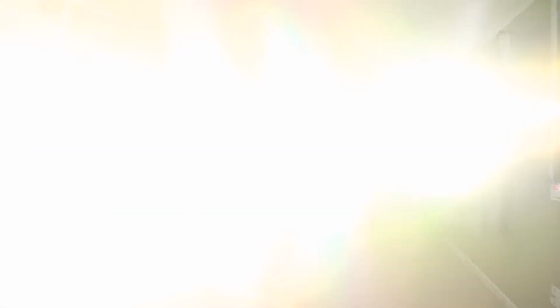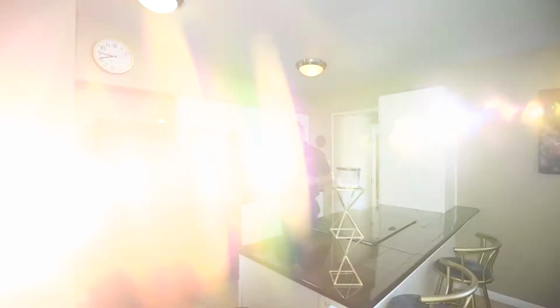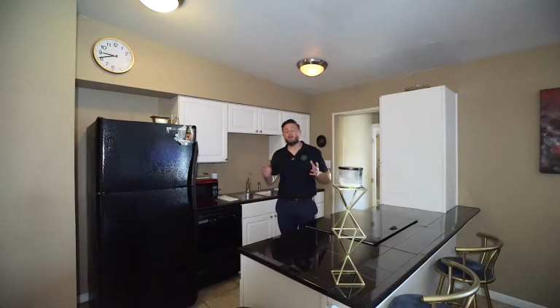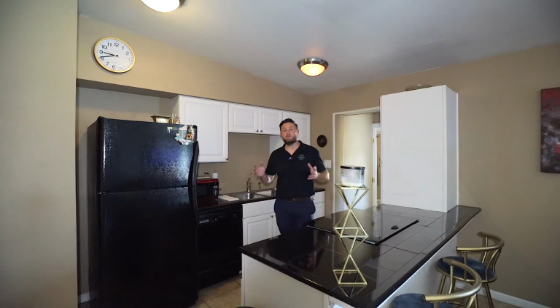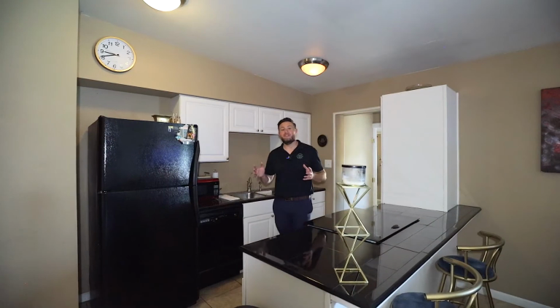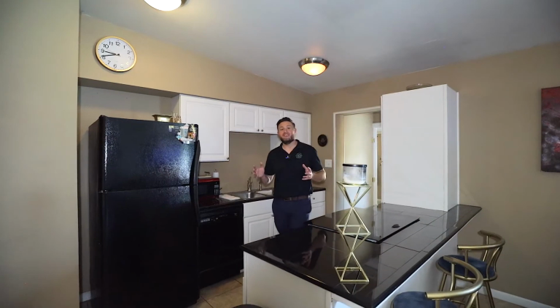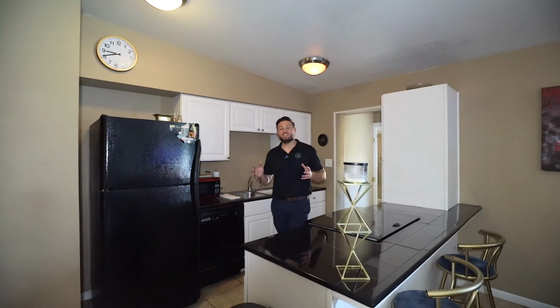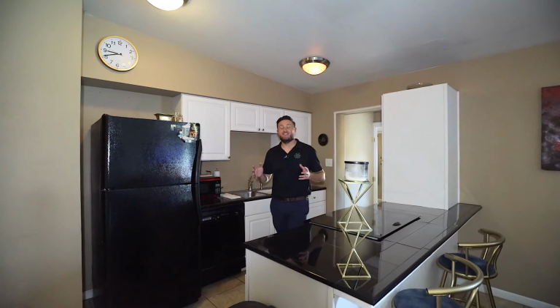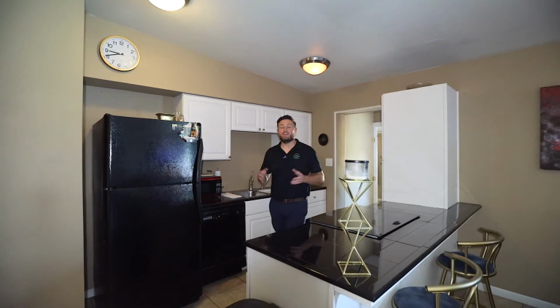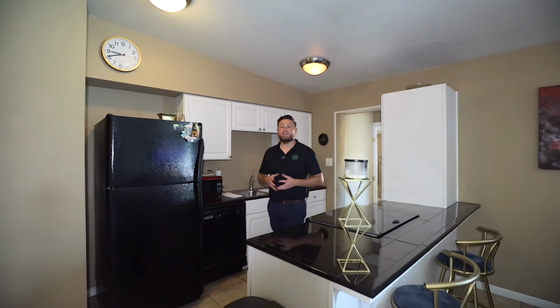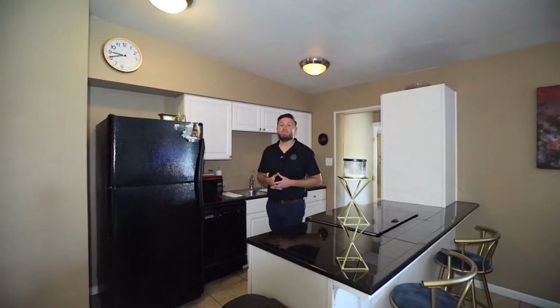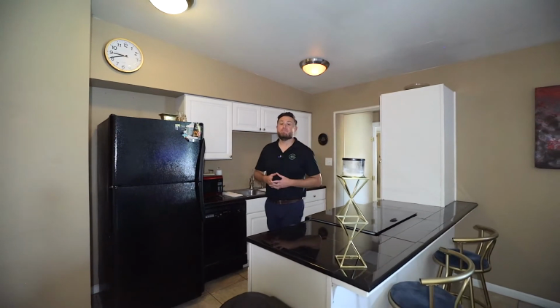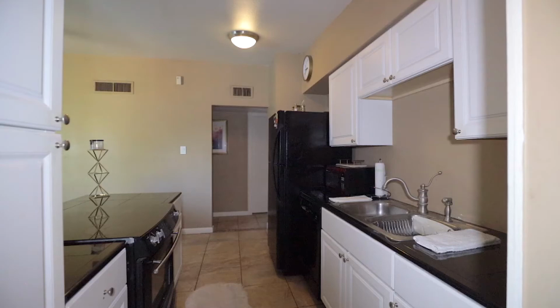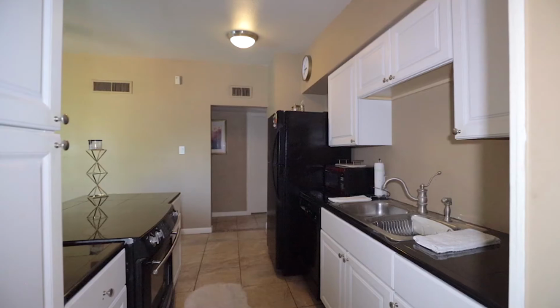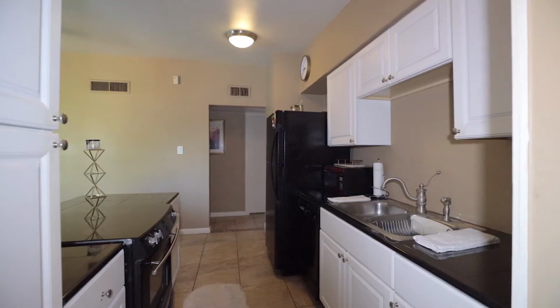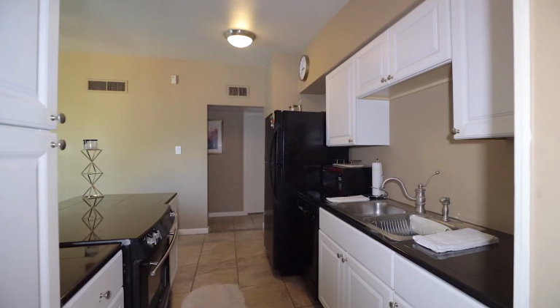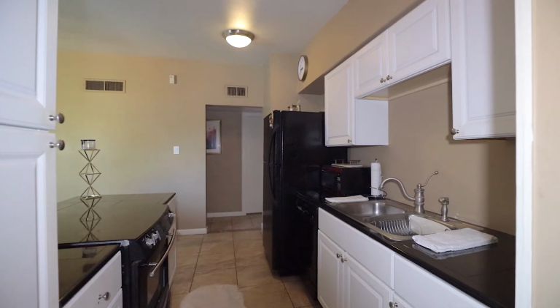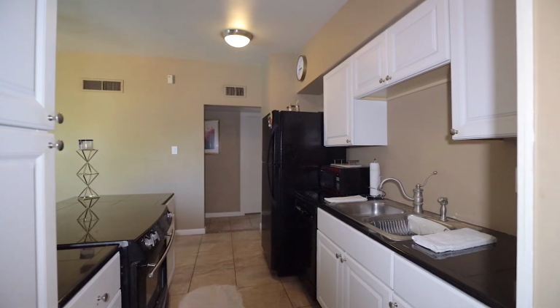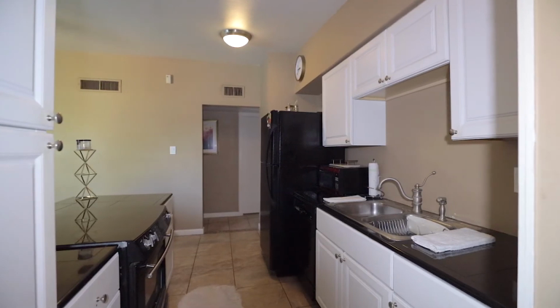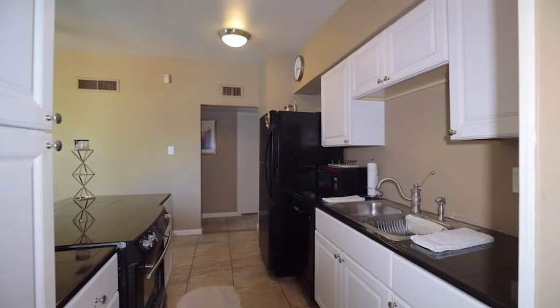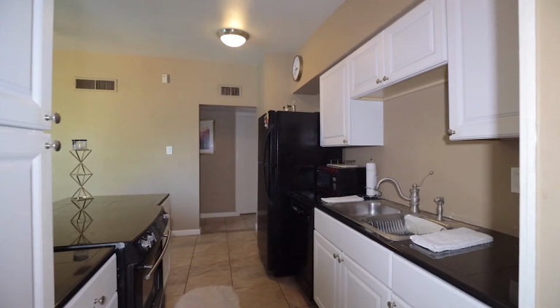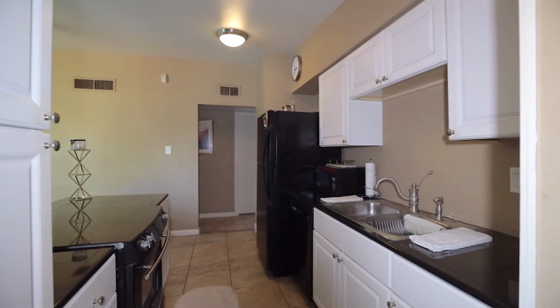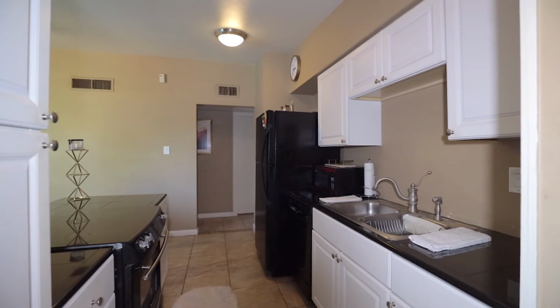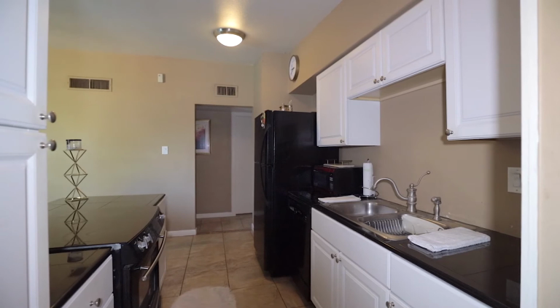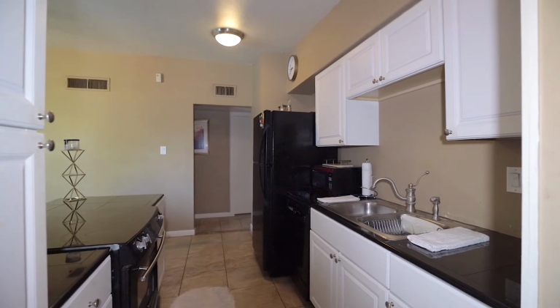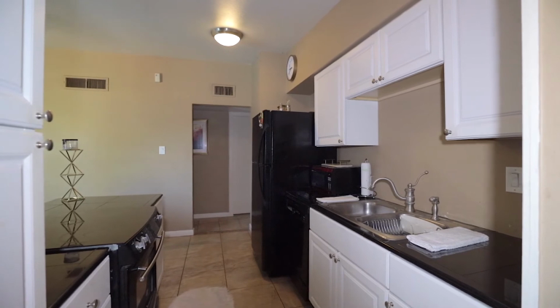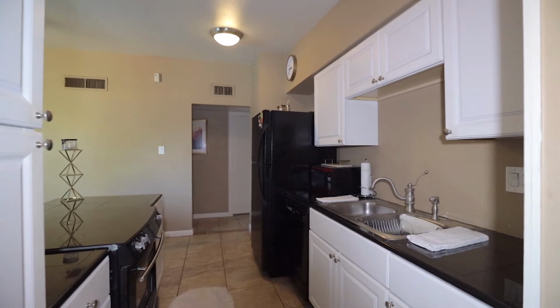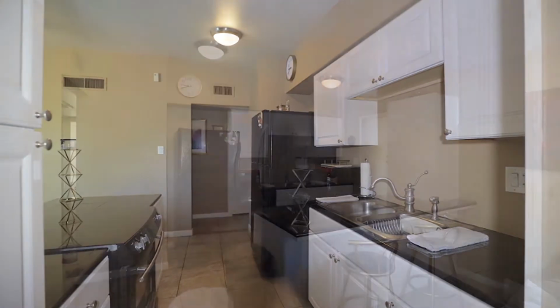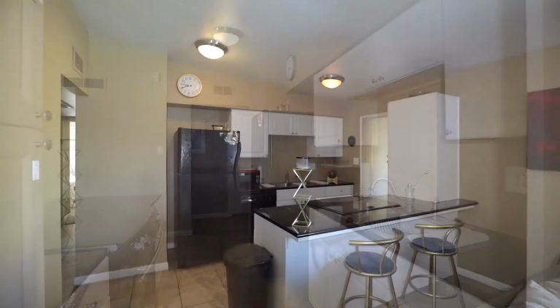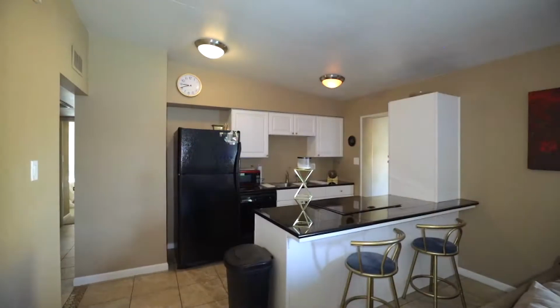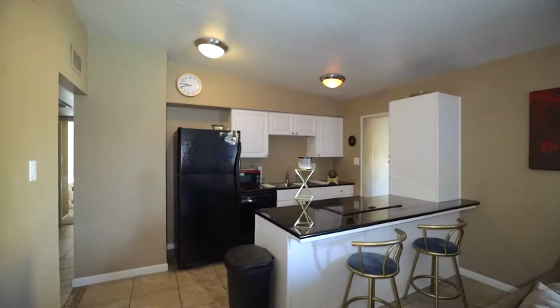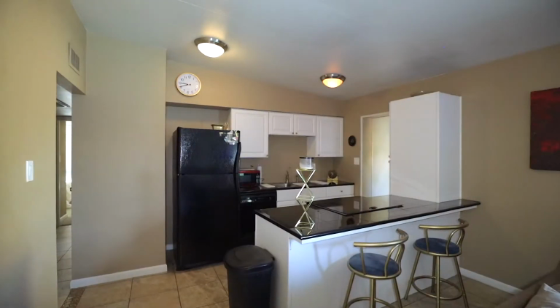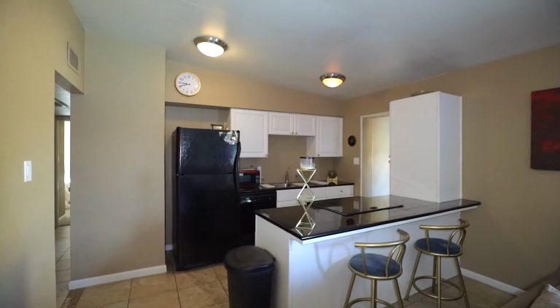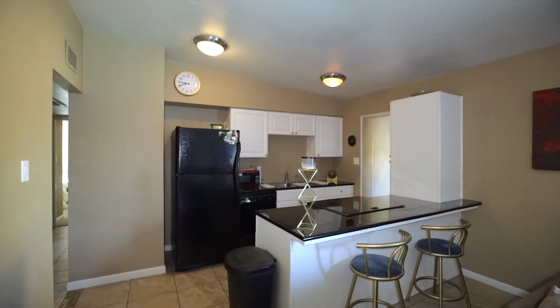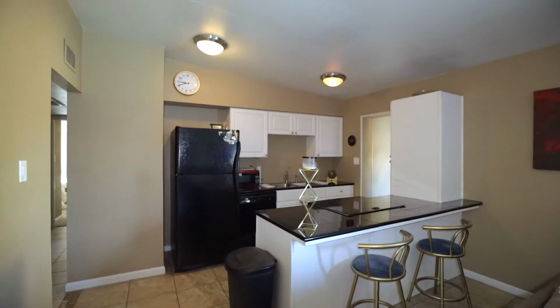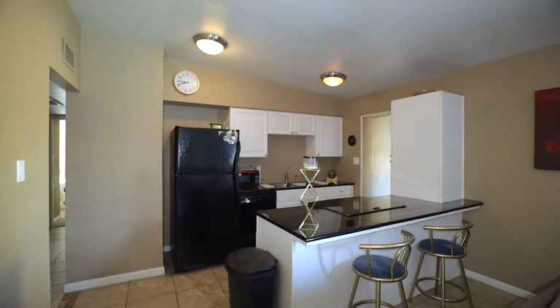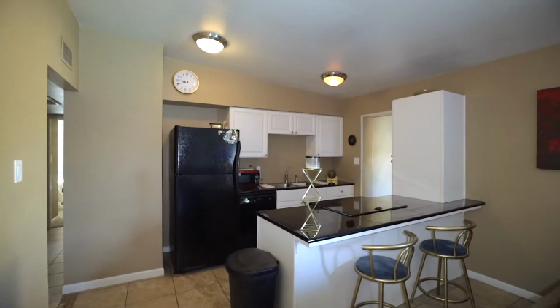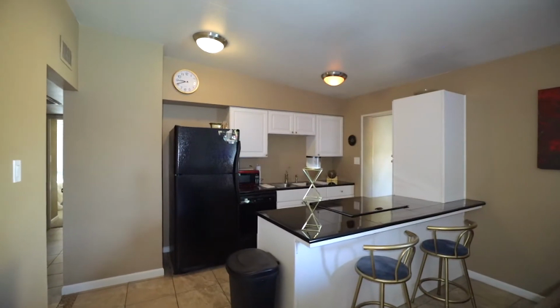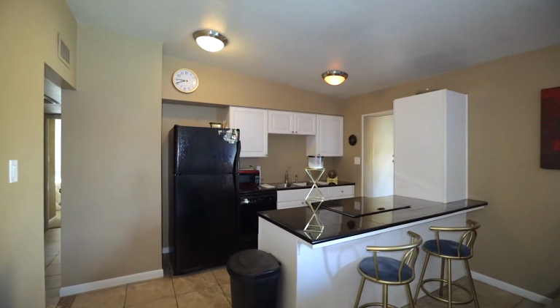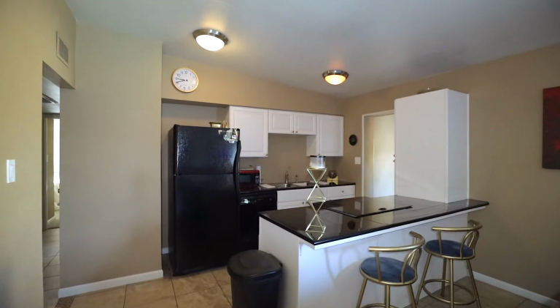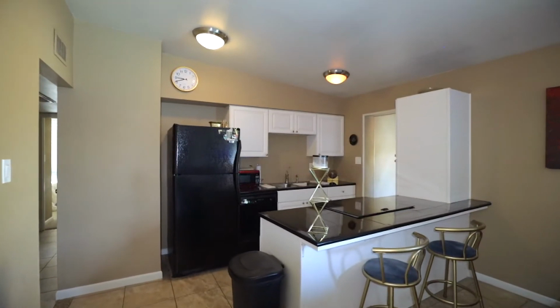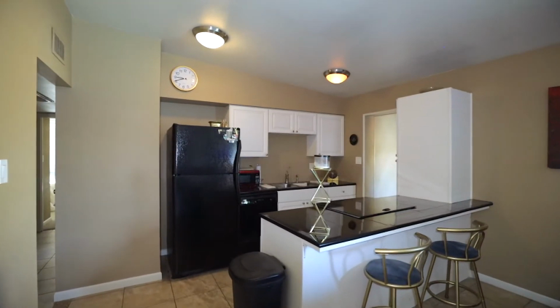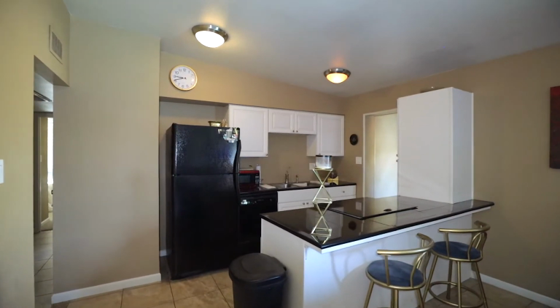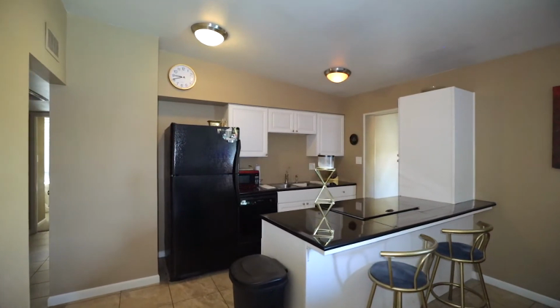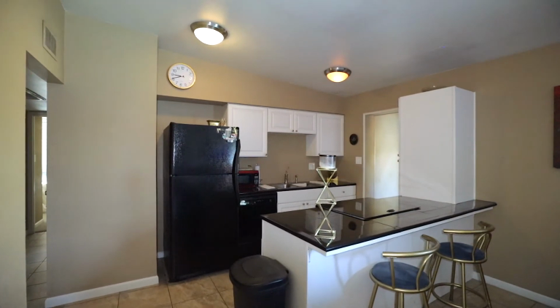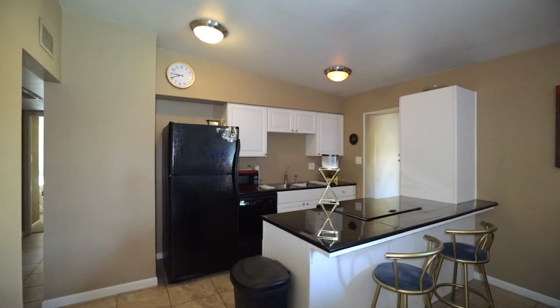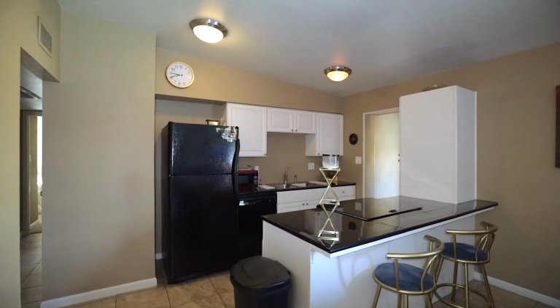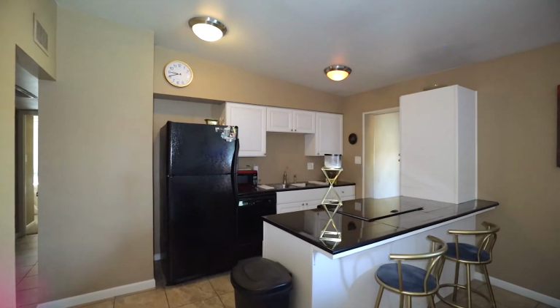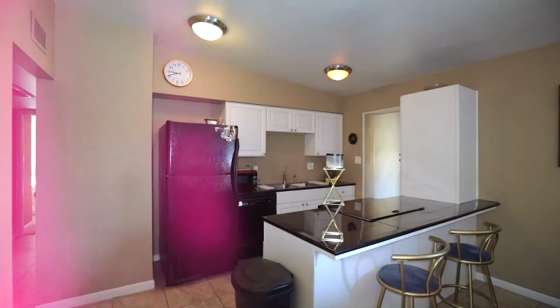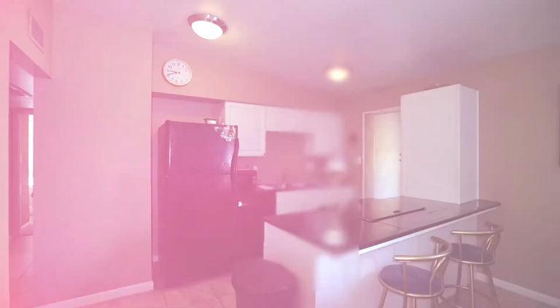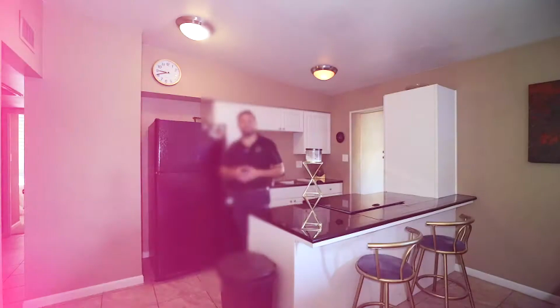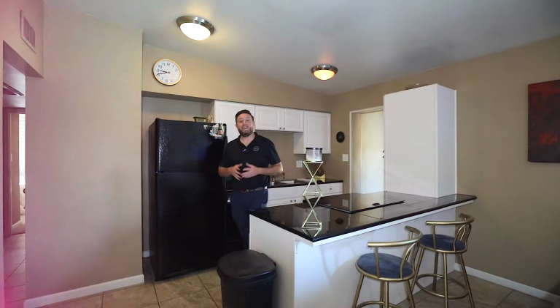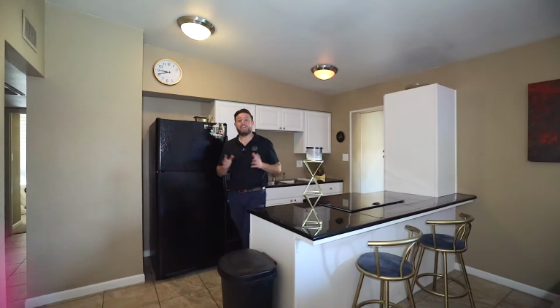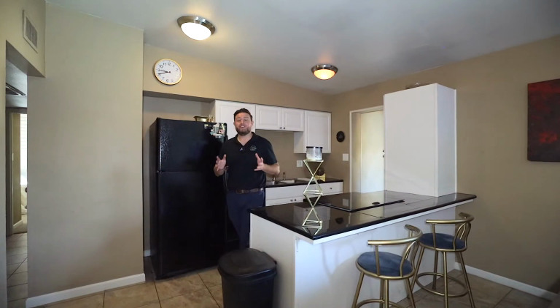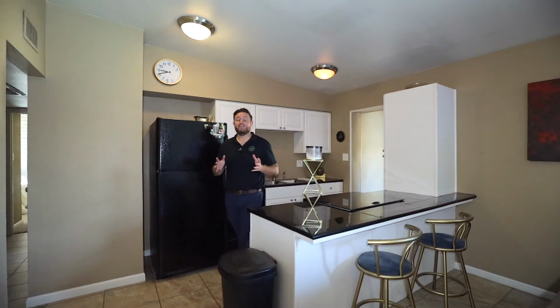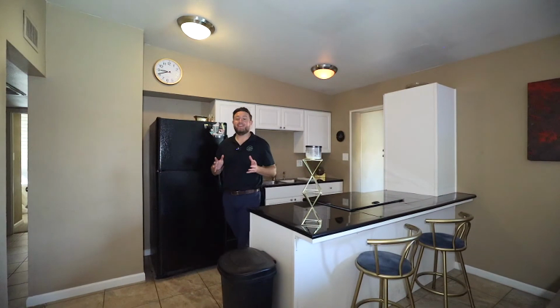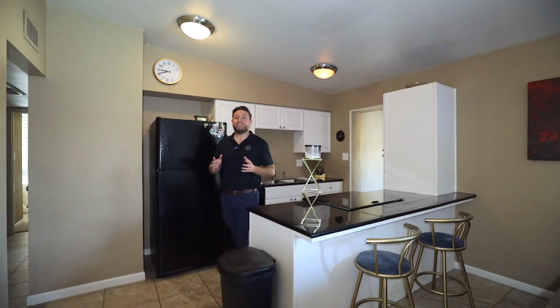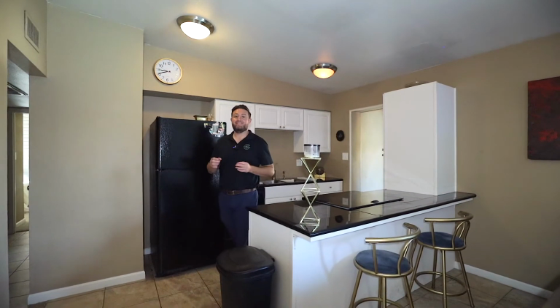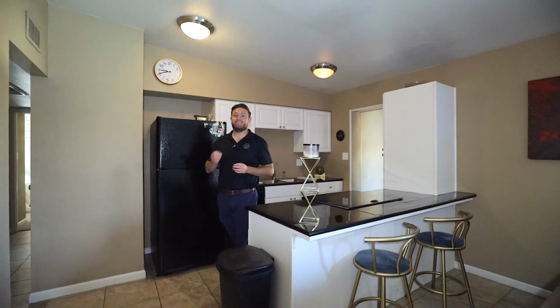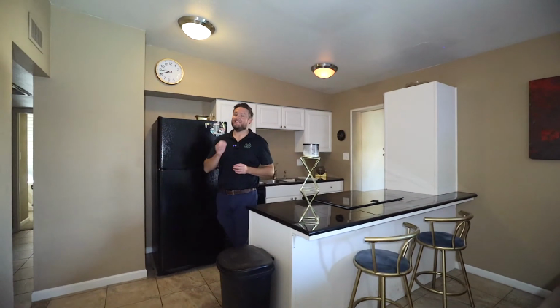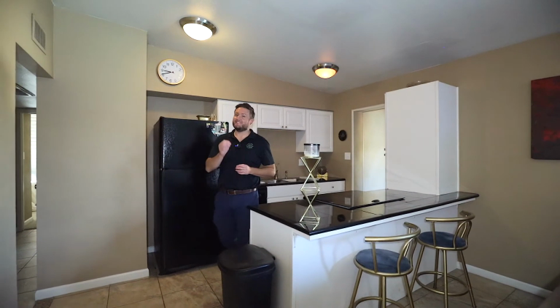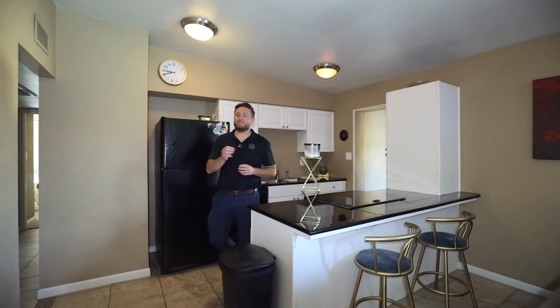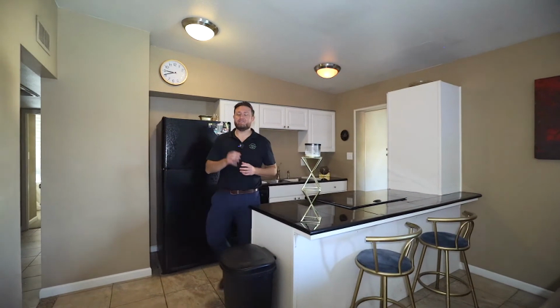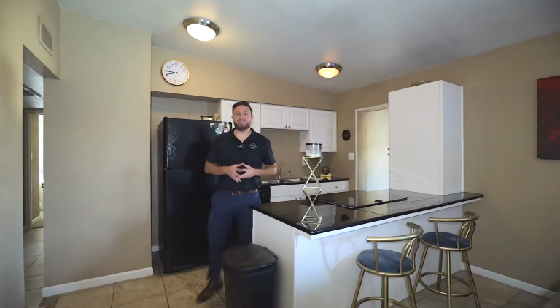Welcome to the kitchen area. One of the cool parts about the kitchen is that it is an open kitchen concept, so you can cook and entertain at the same time.